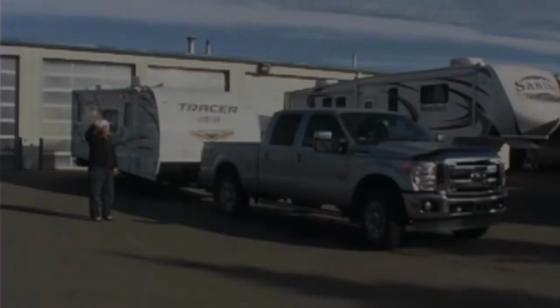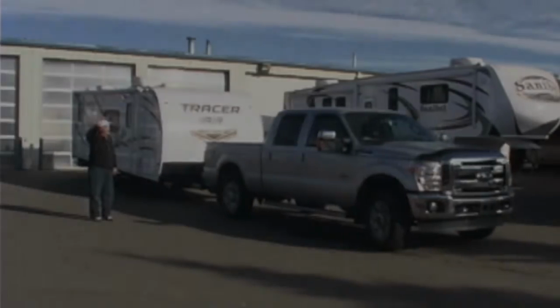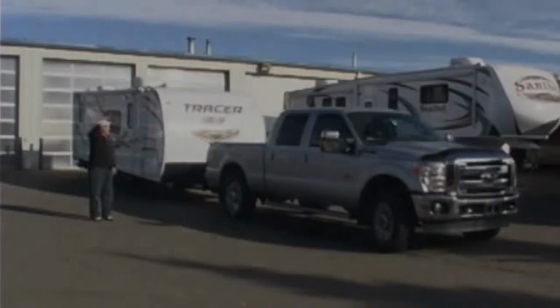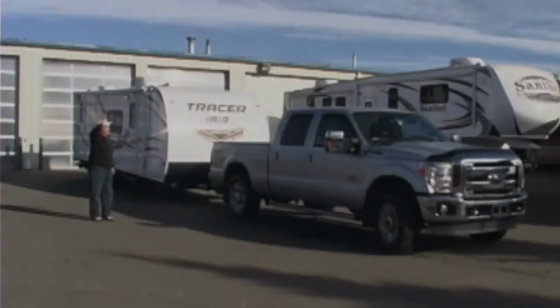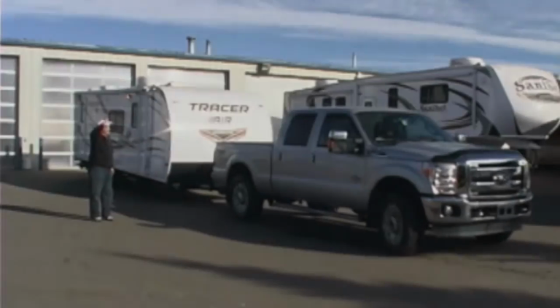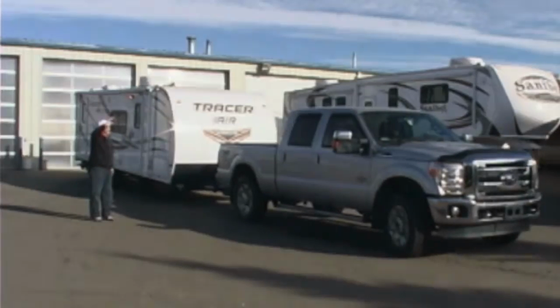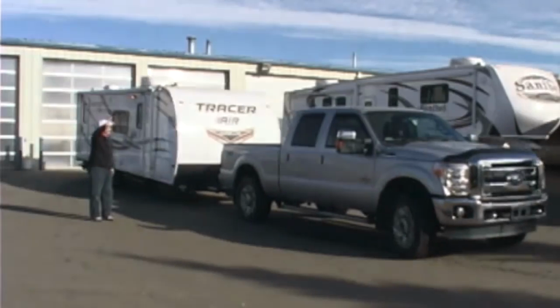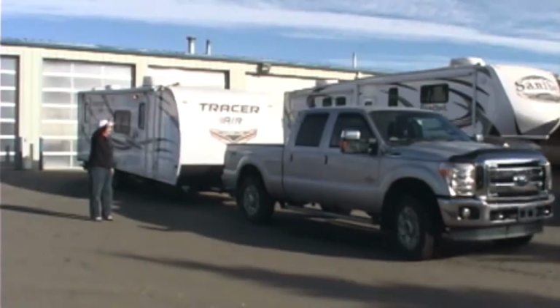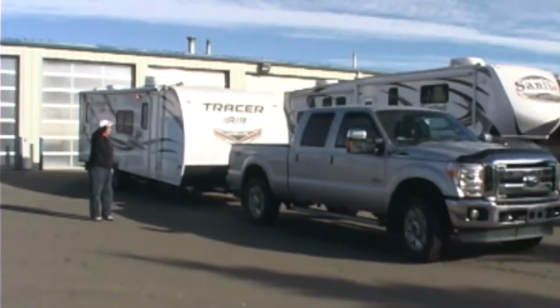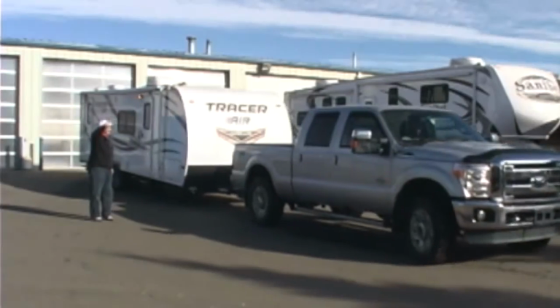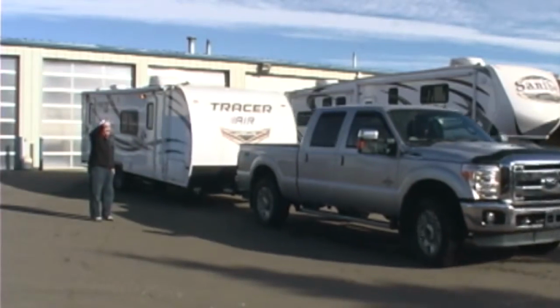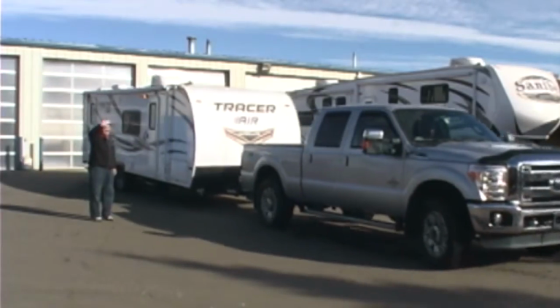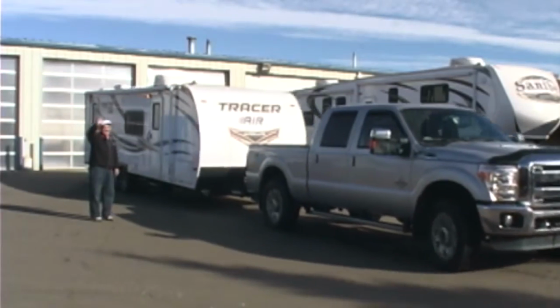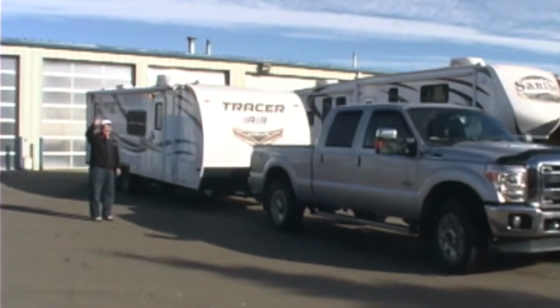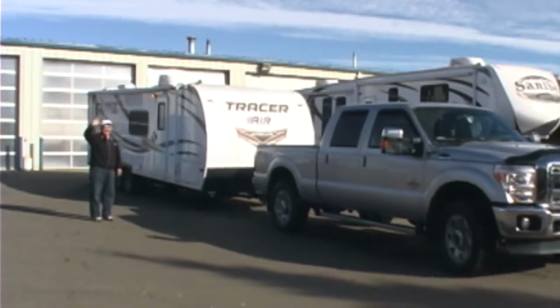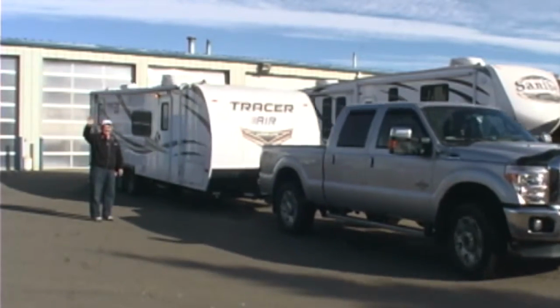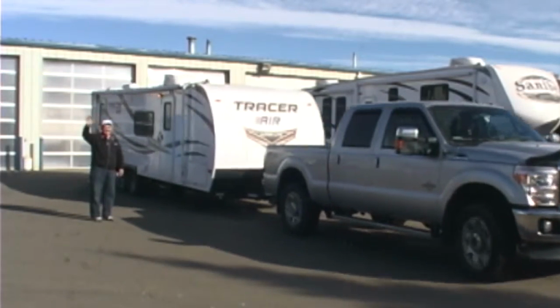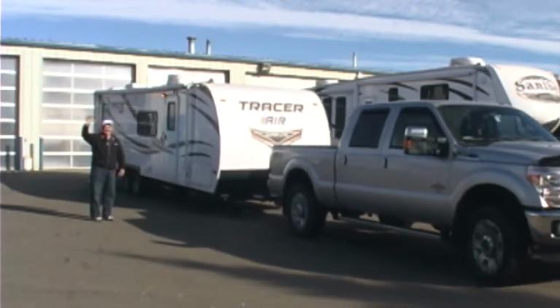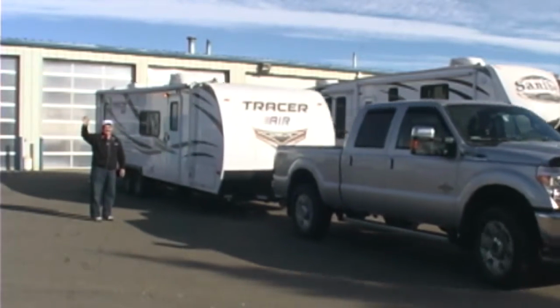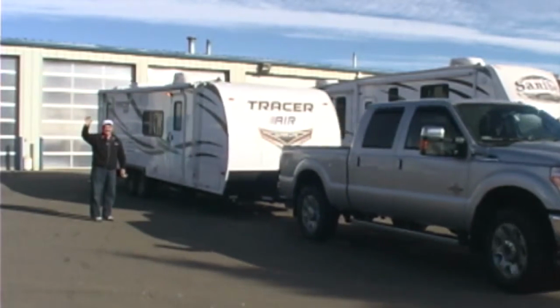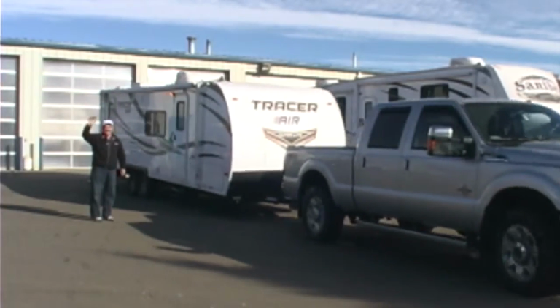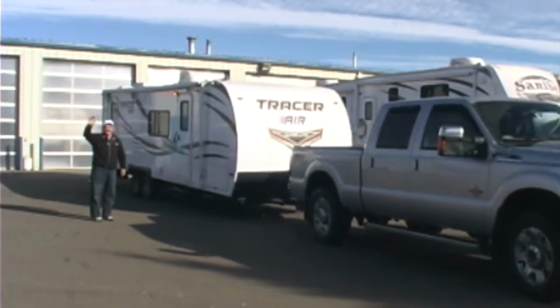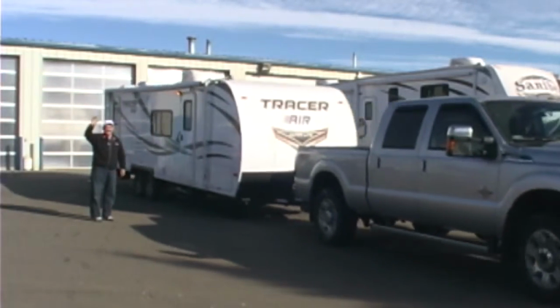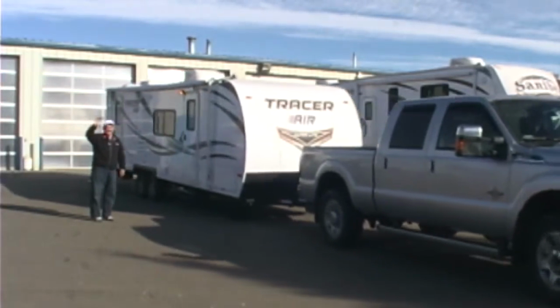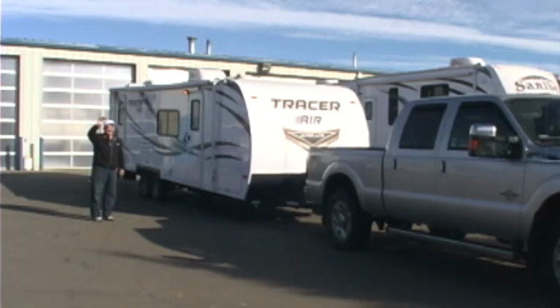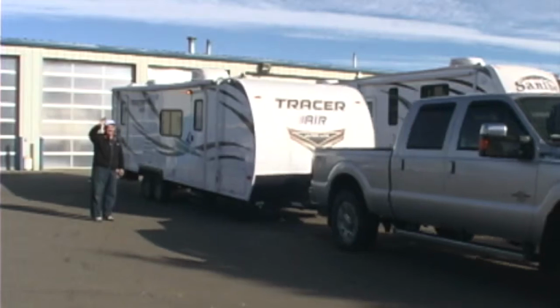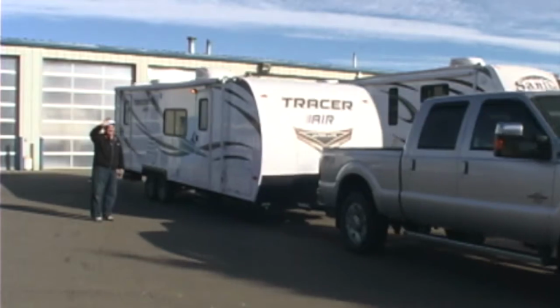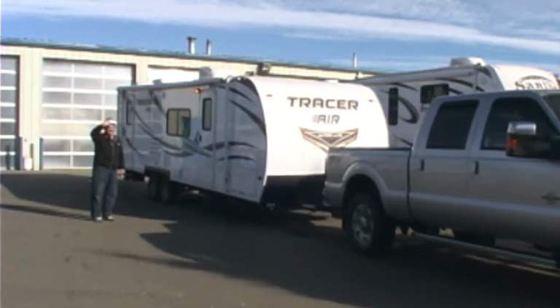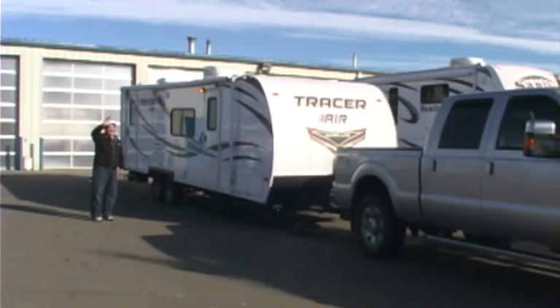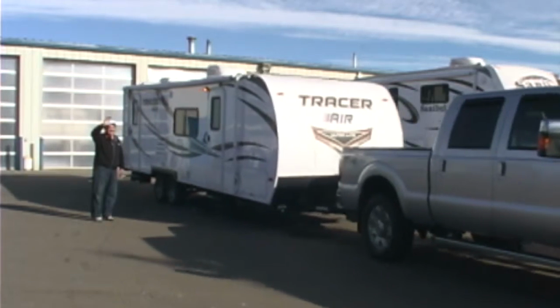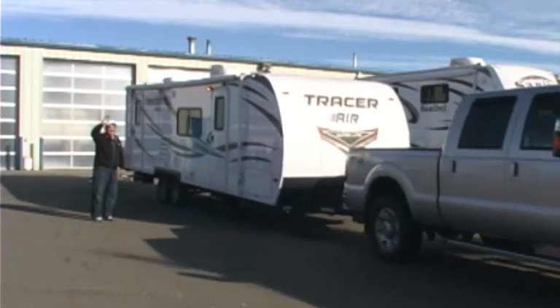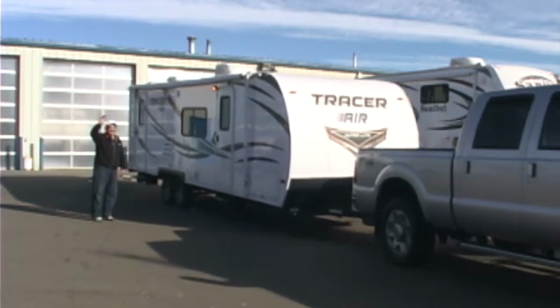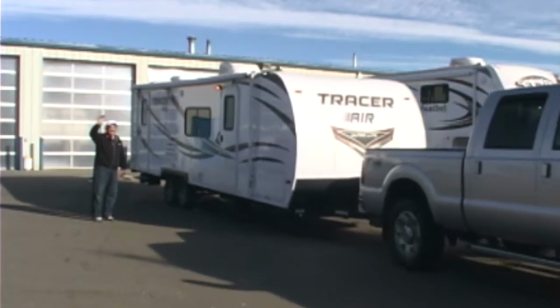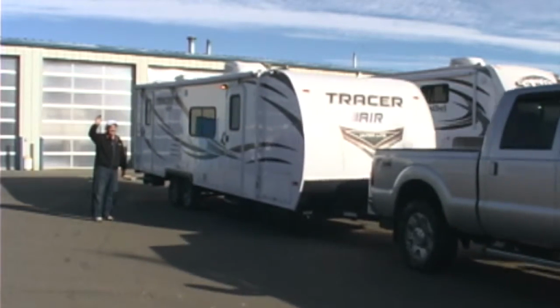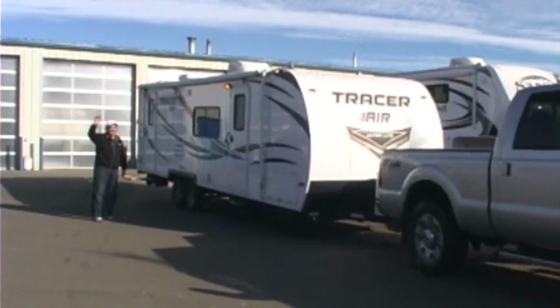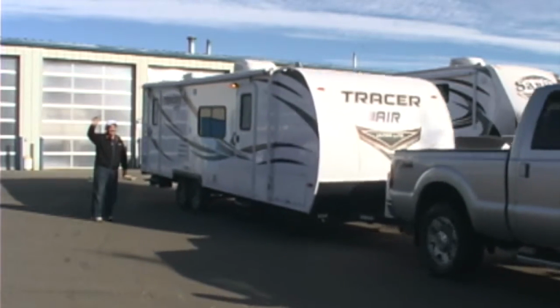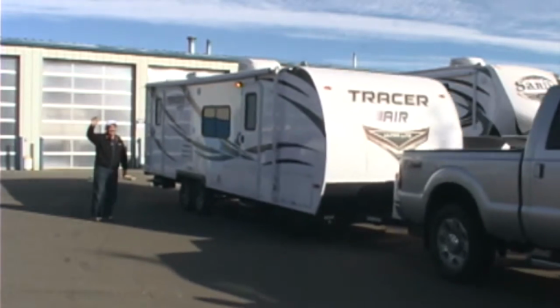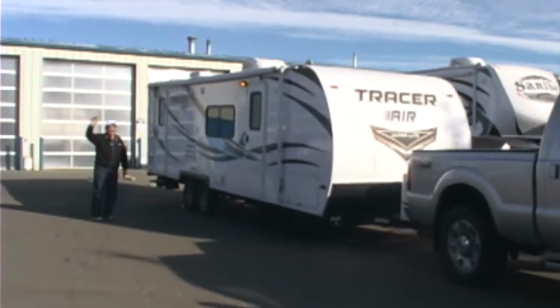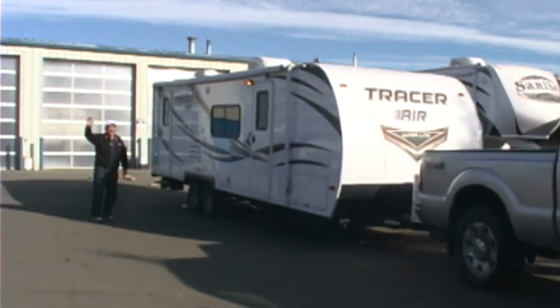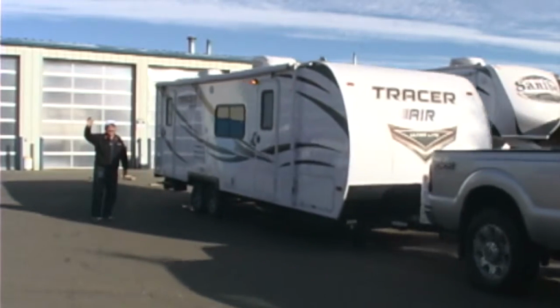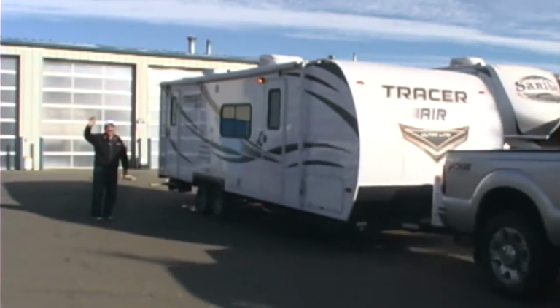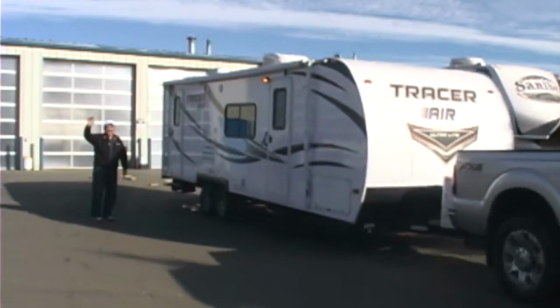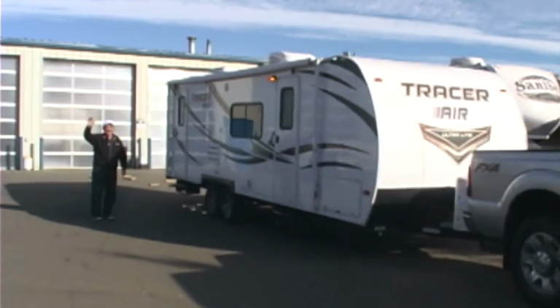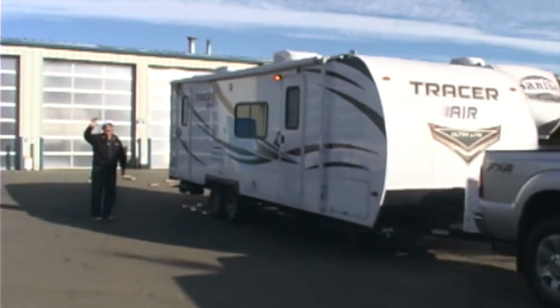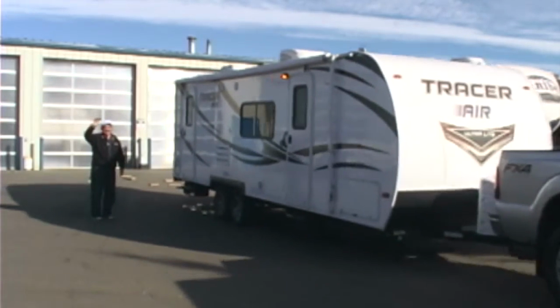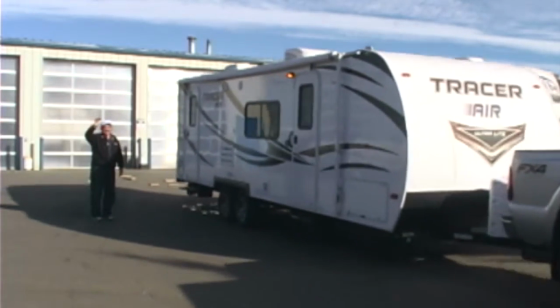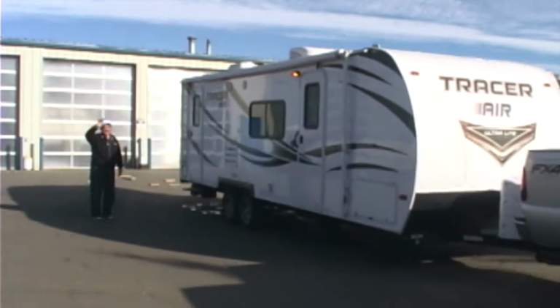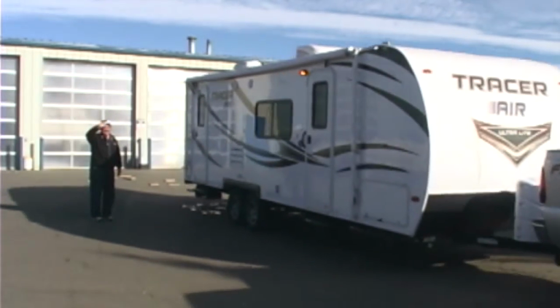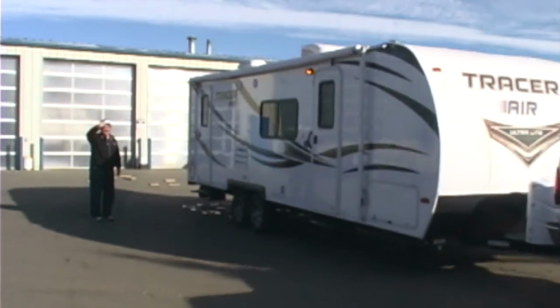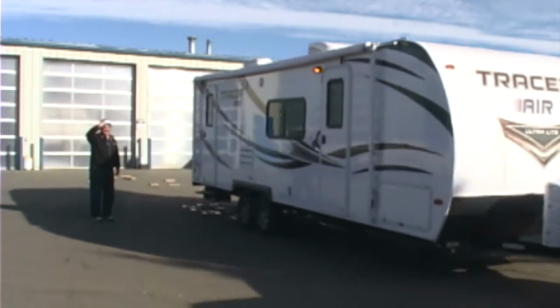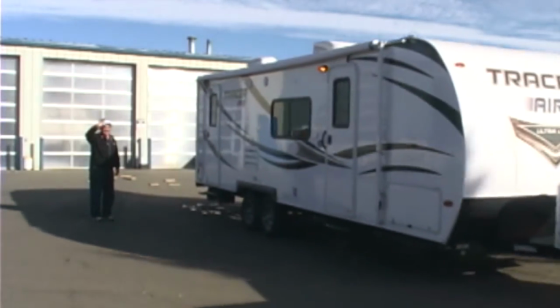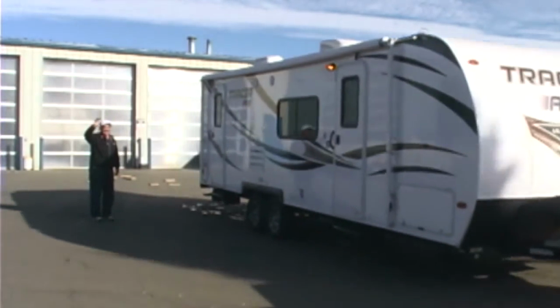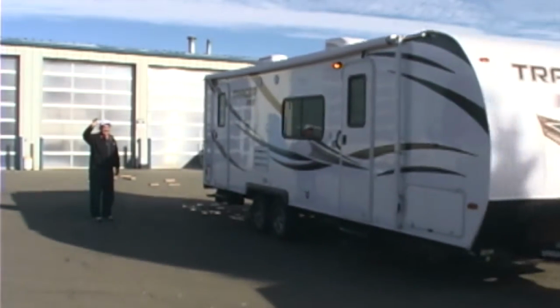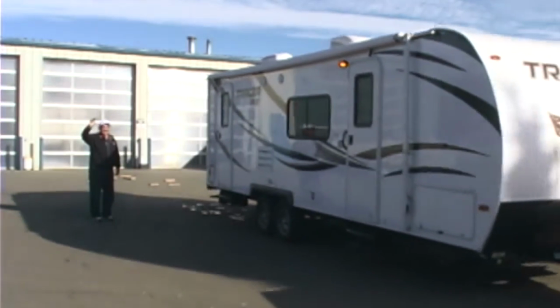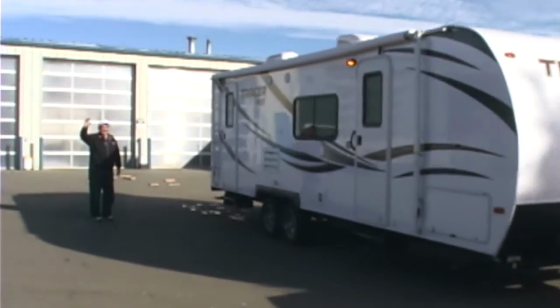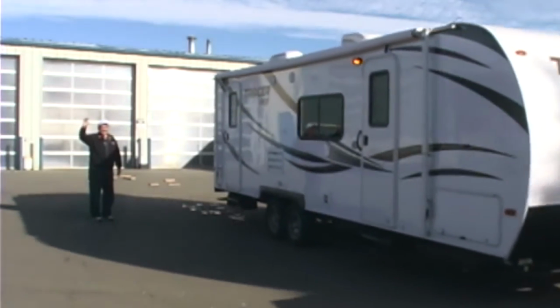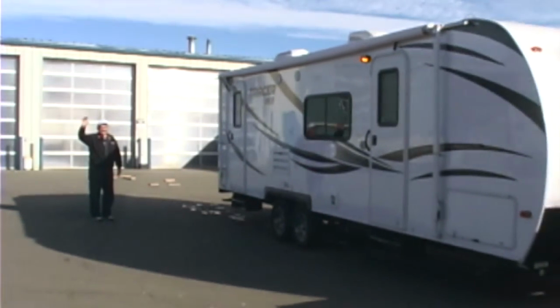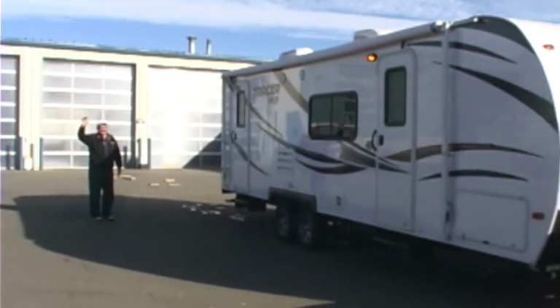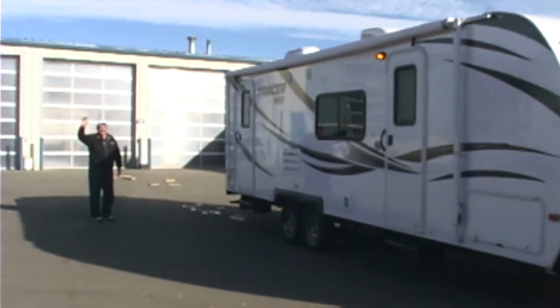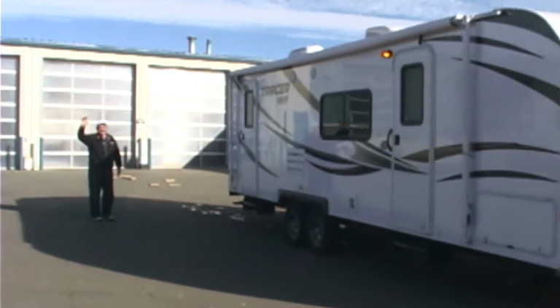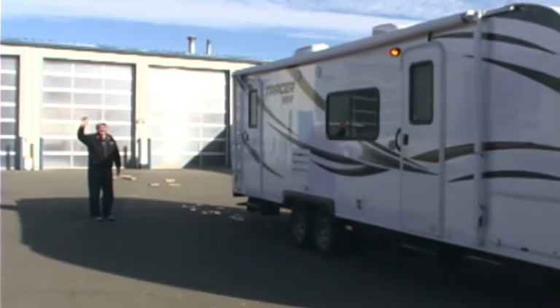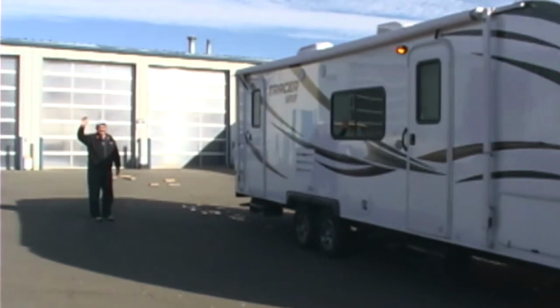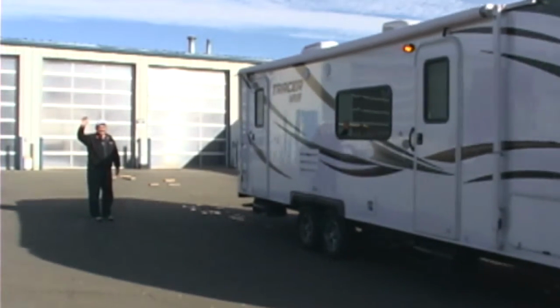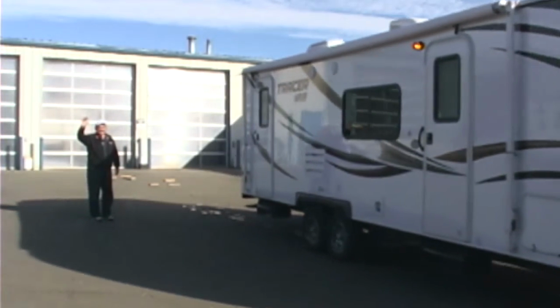After everything is complete, our specialists will help you get your vehicle safely hooked up to your new trailer and on your way.